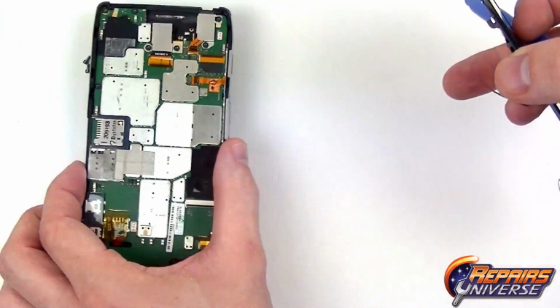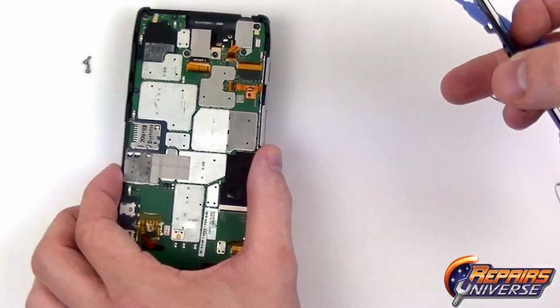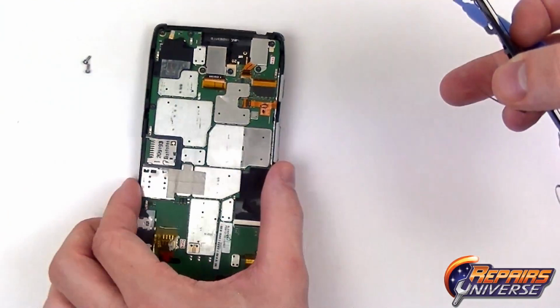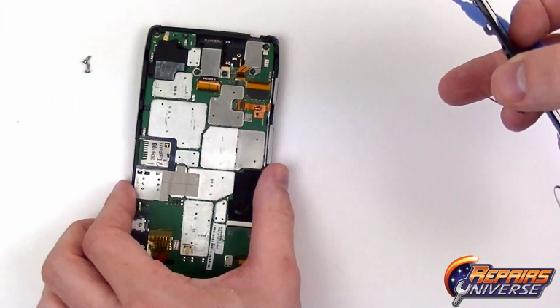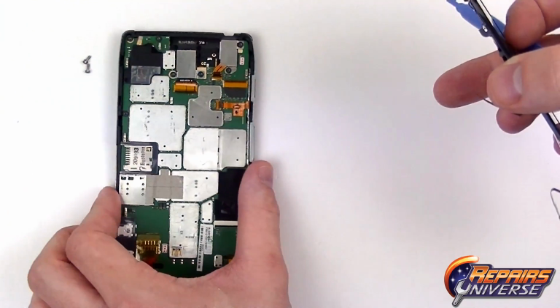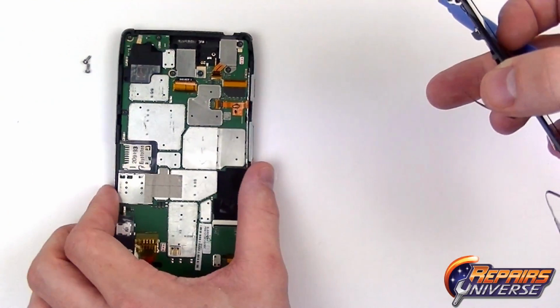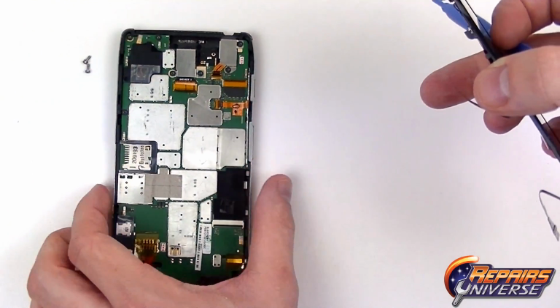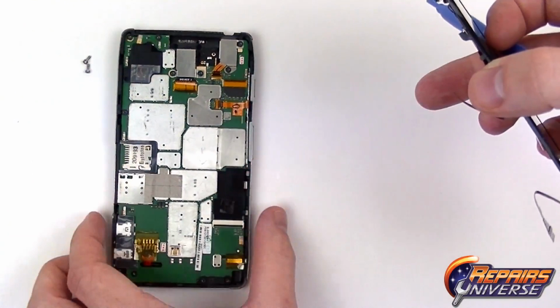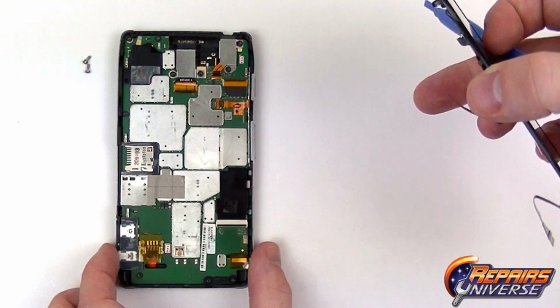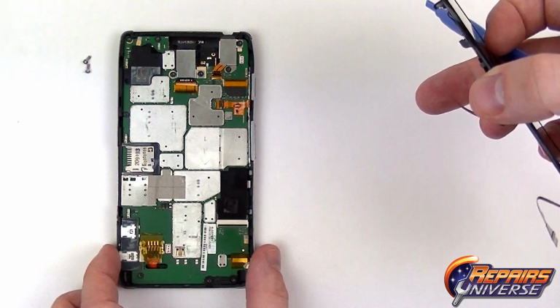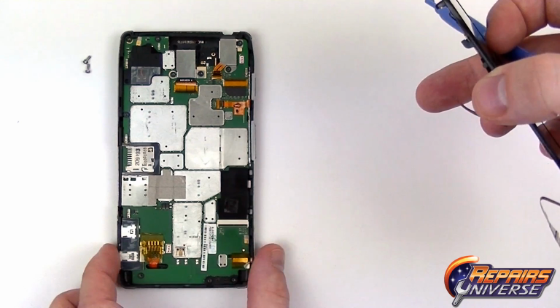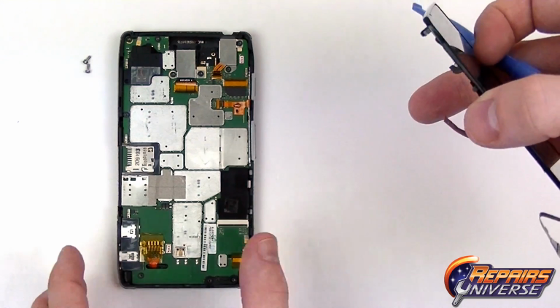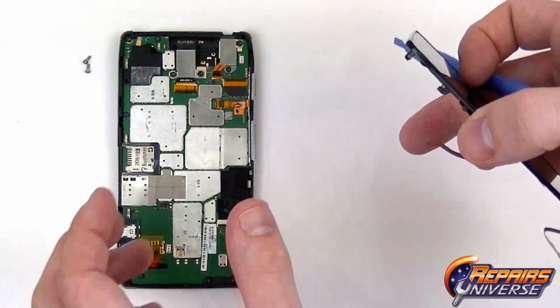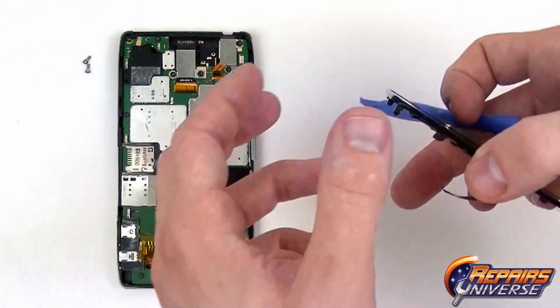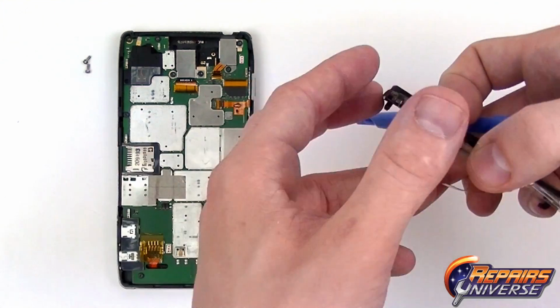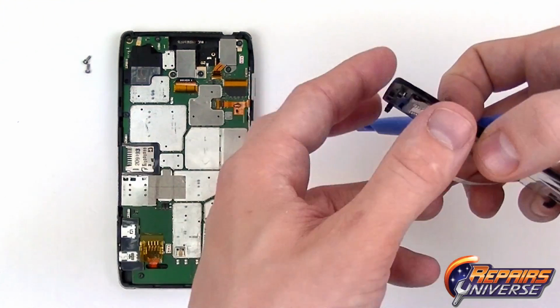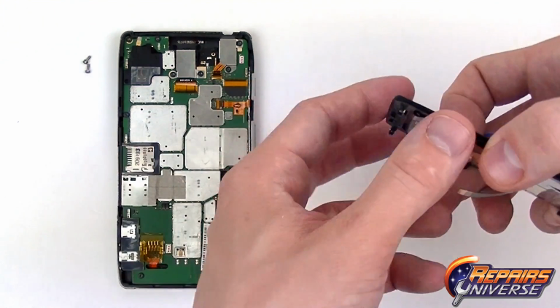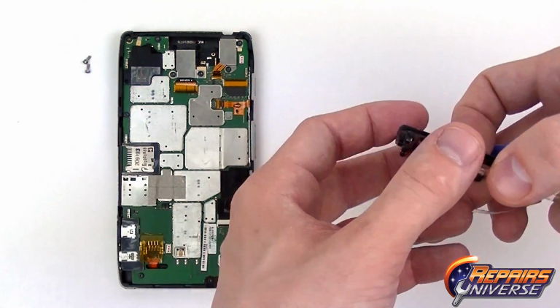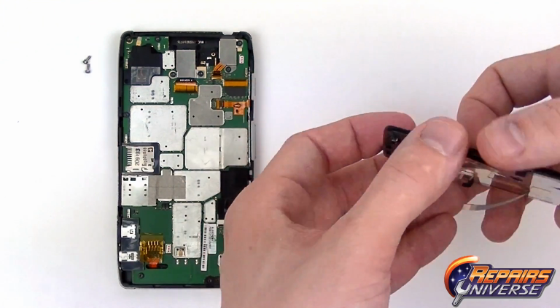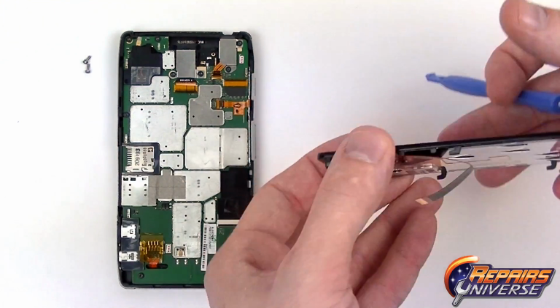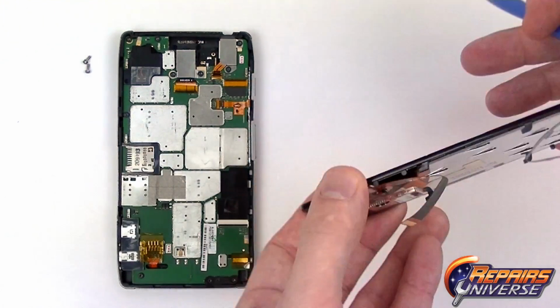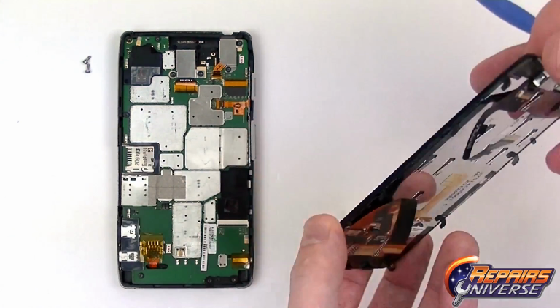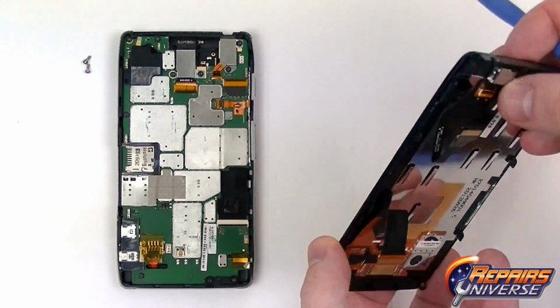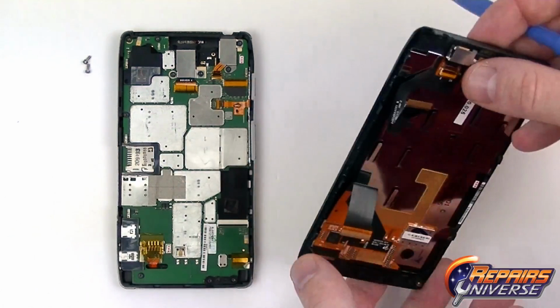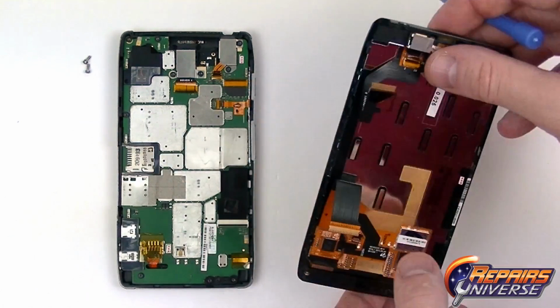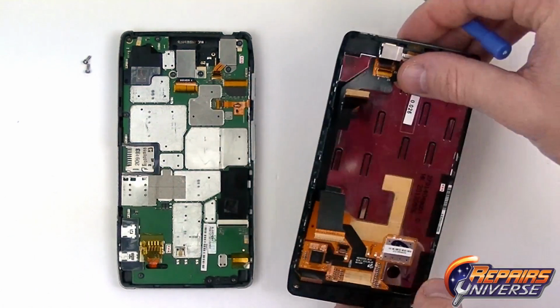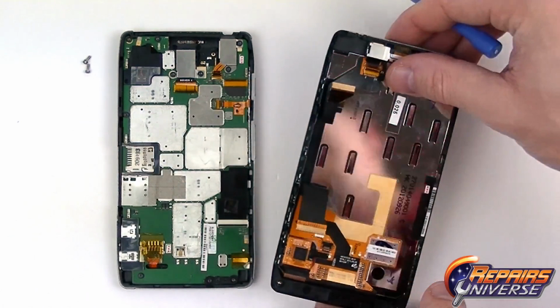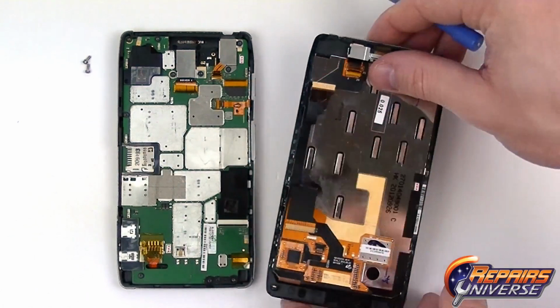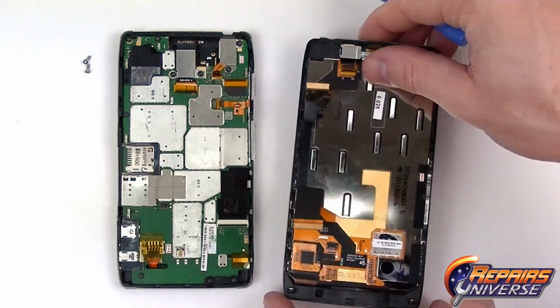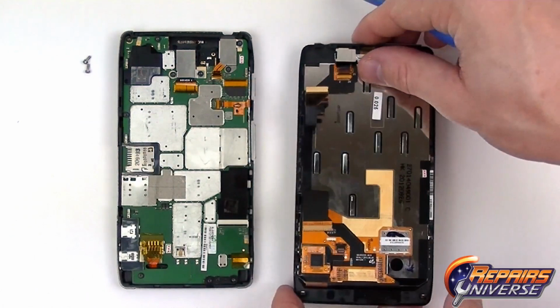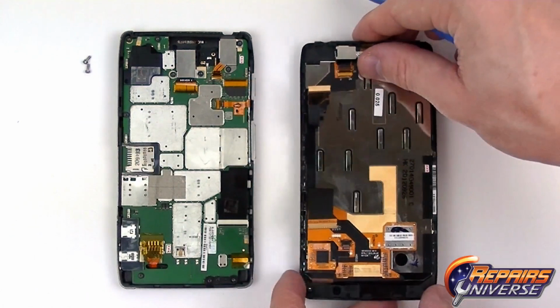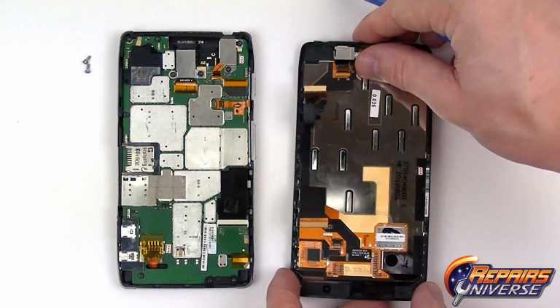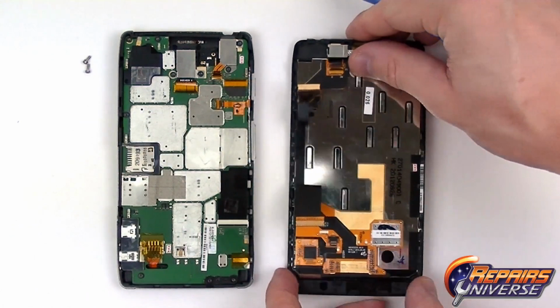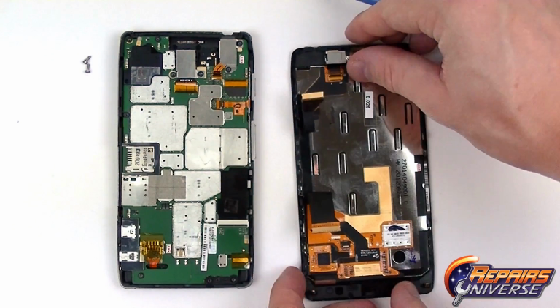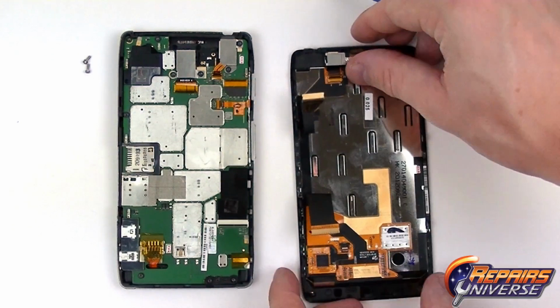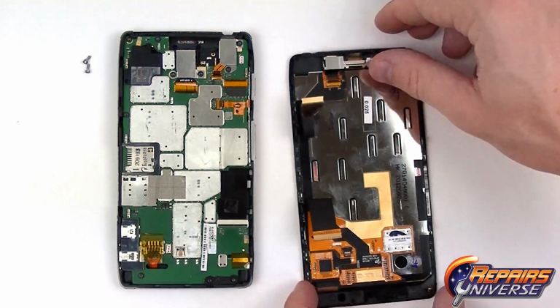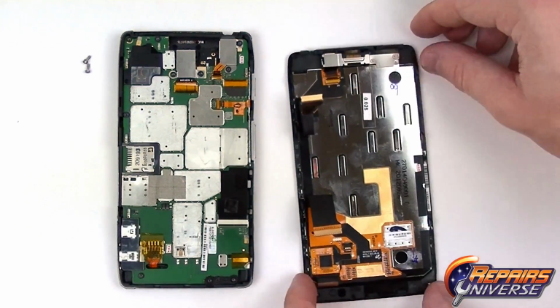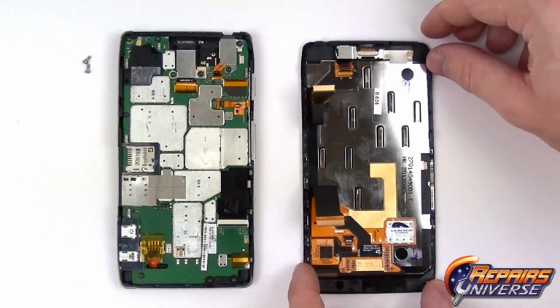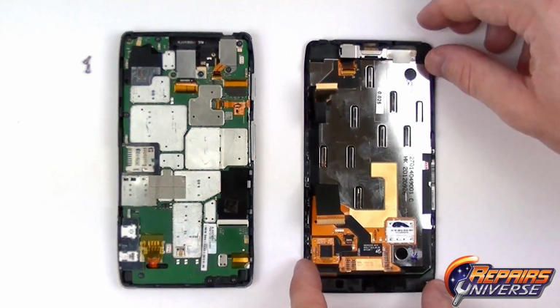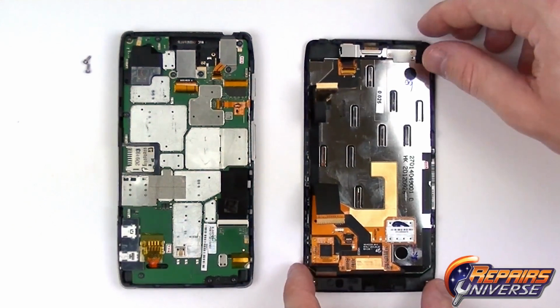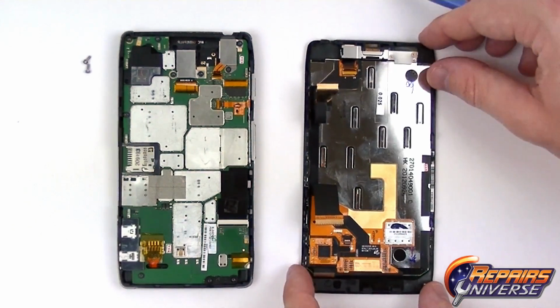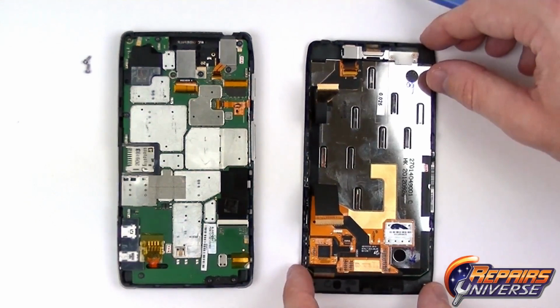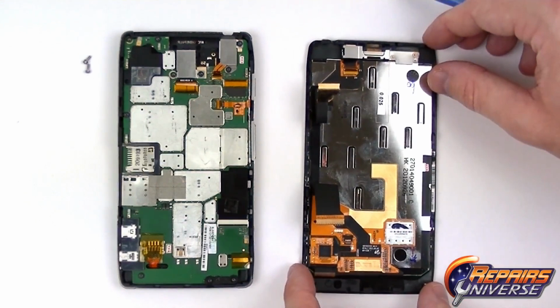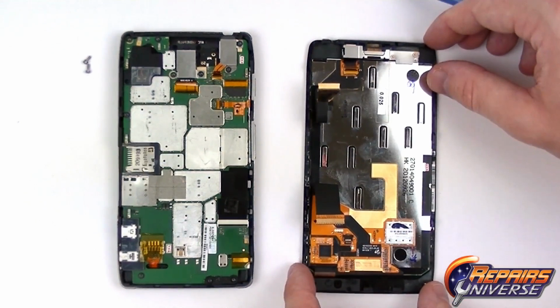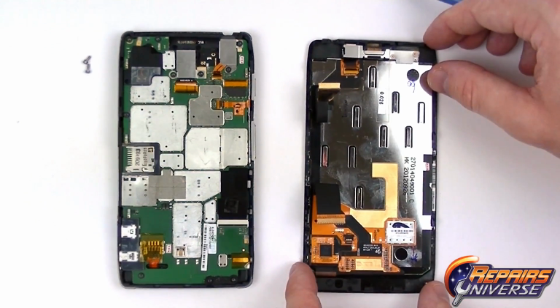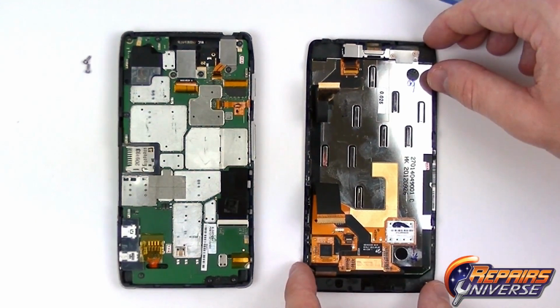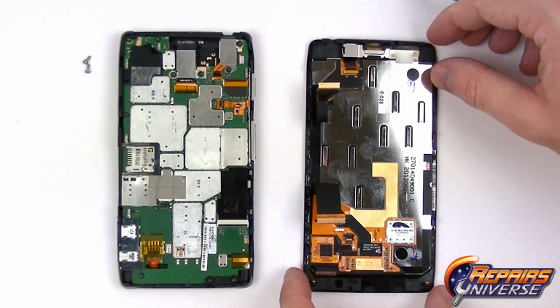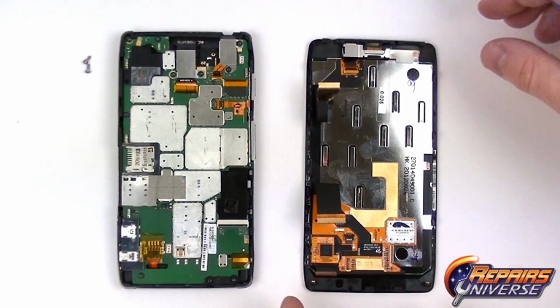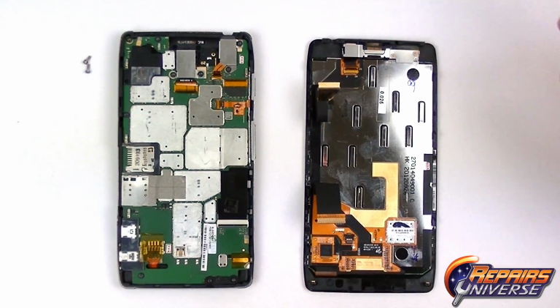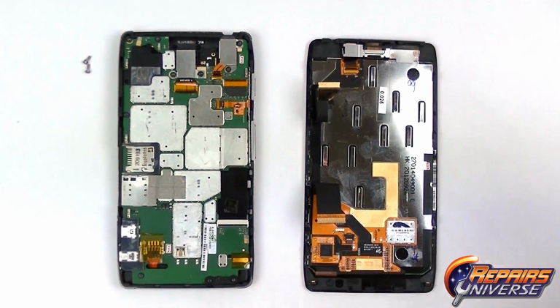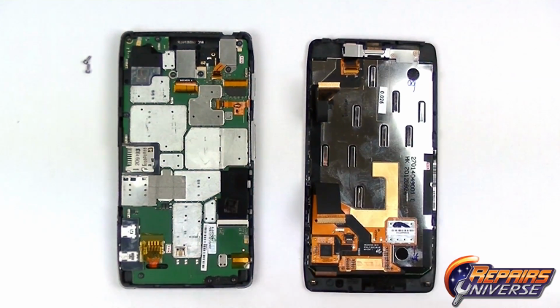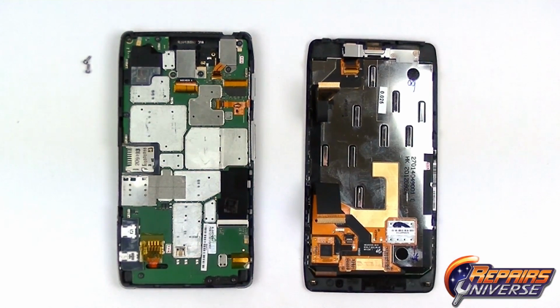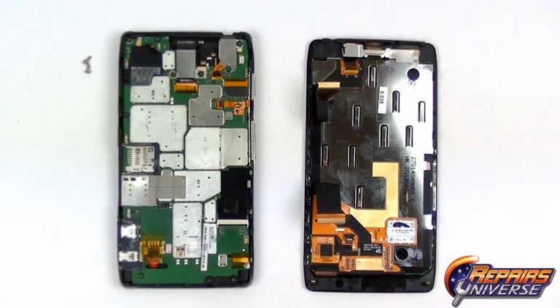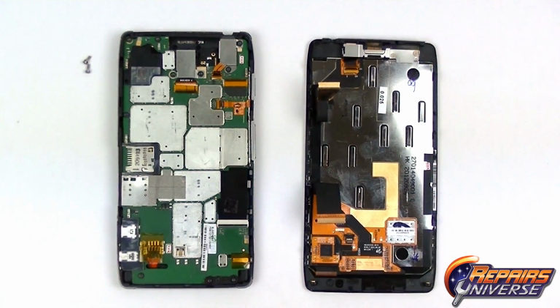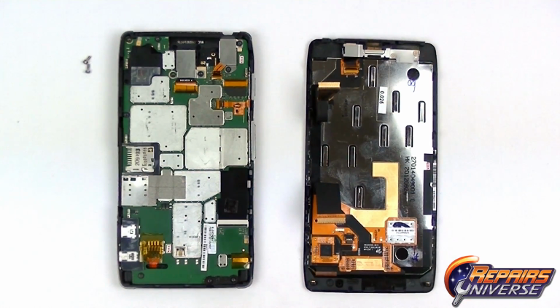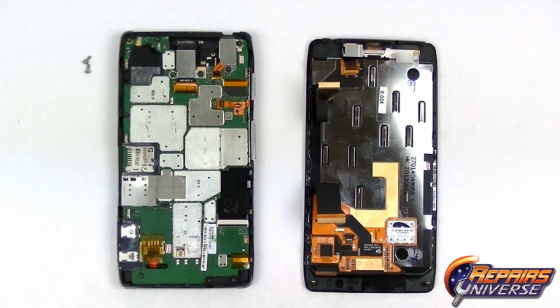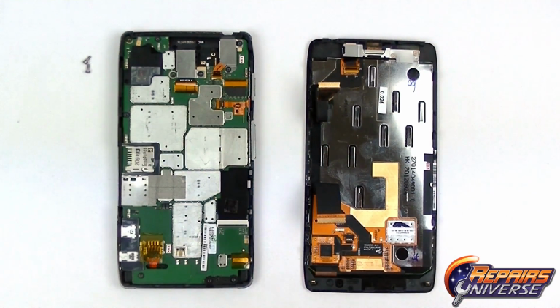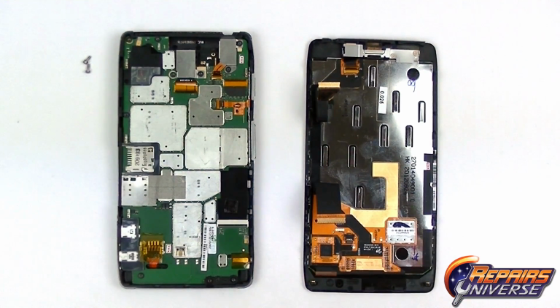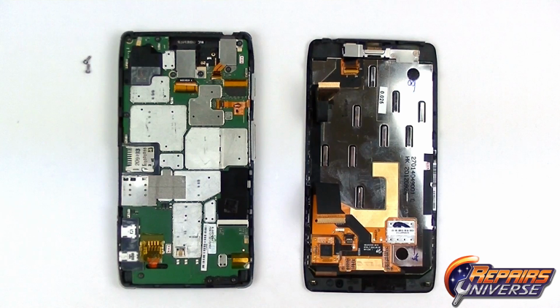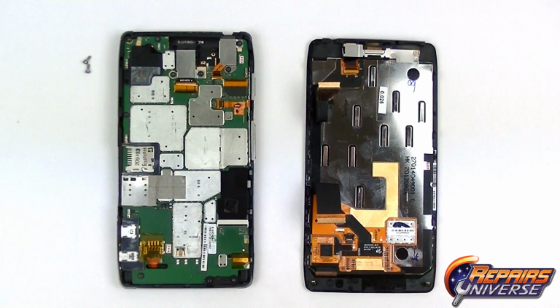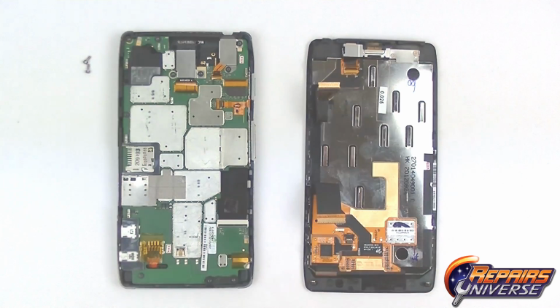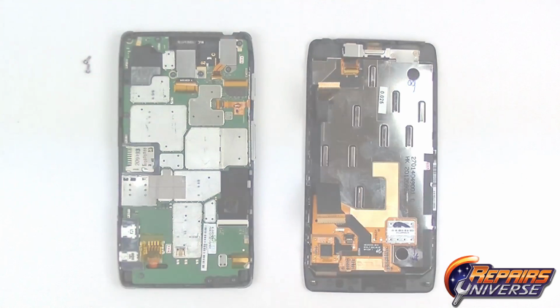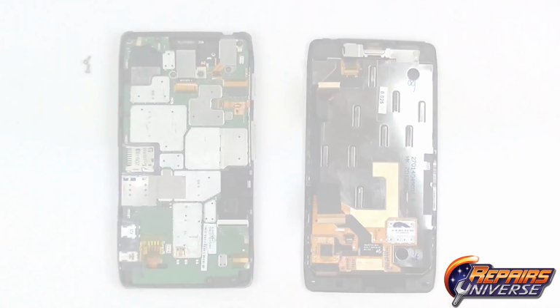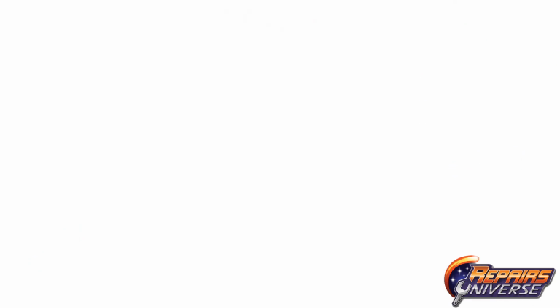We now have the device separated into two different pieces — the screen assembly on the right, and the motherboard and battery on the left.